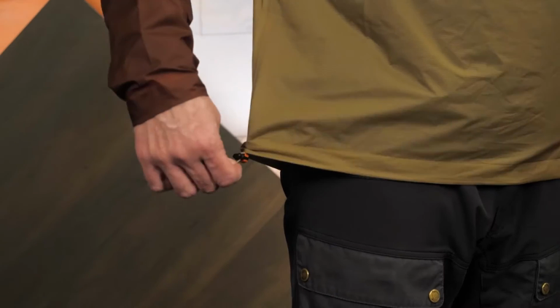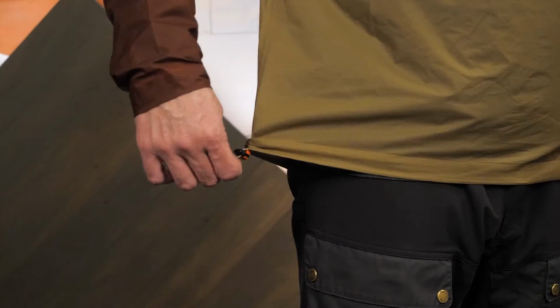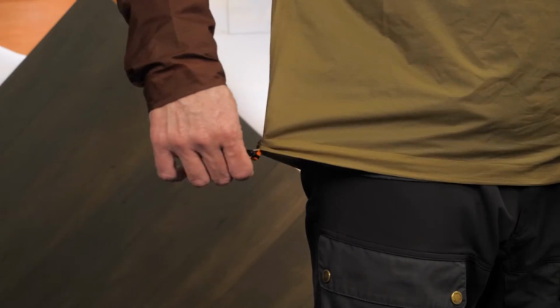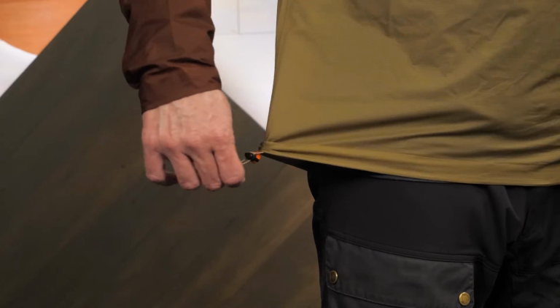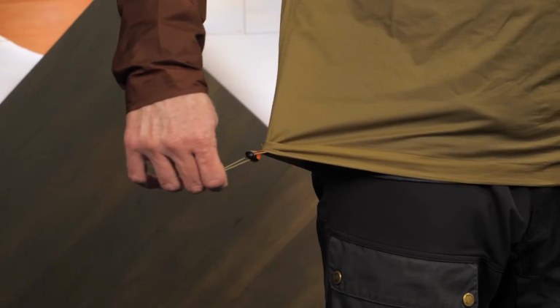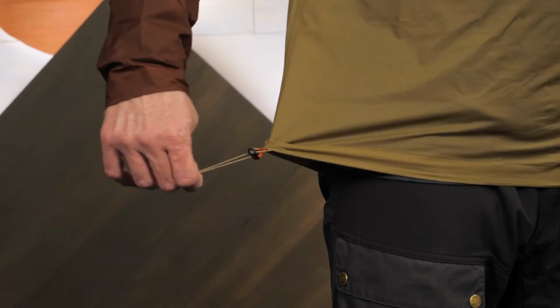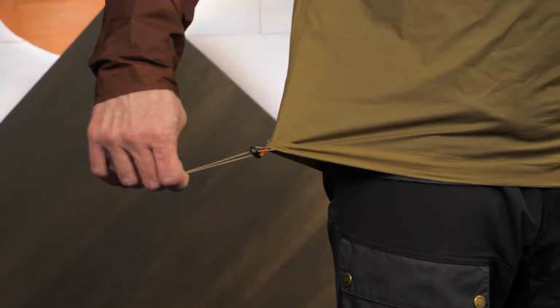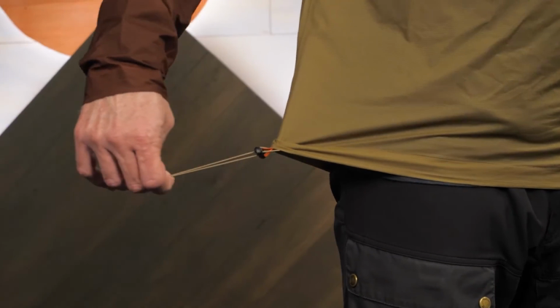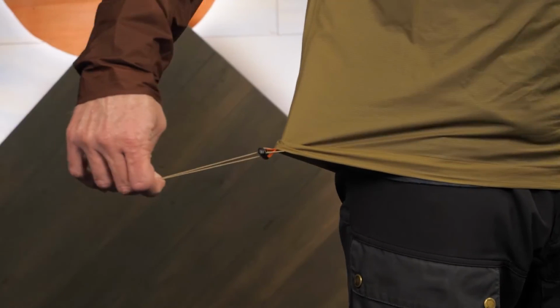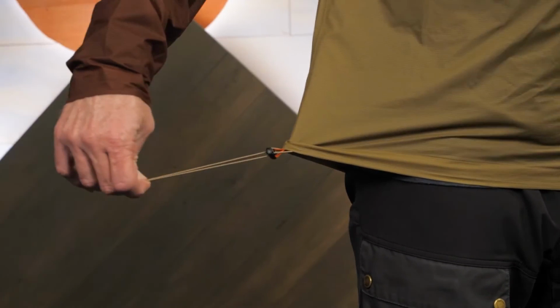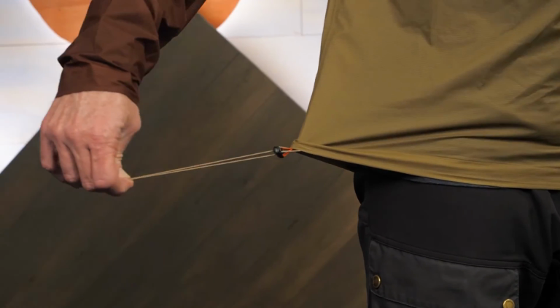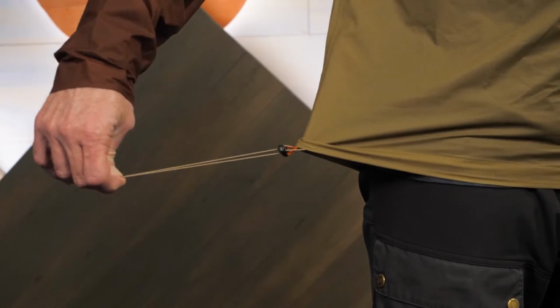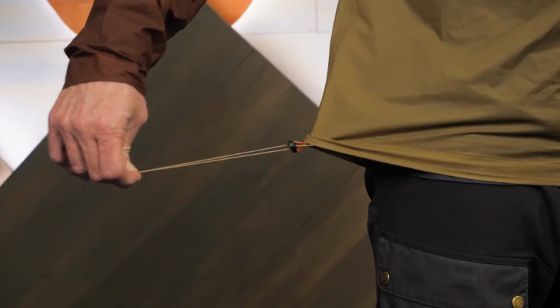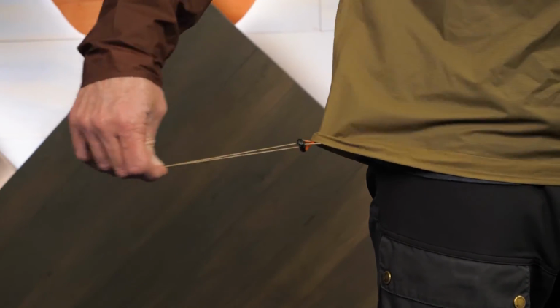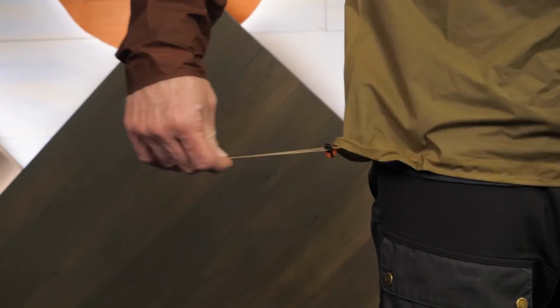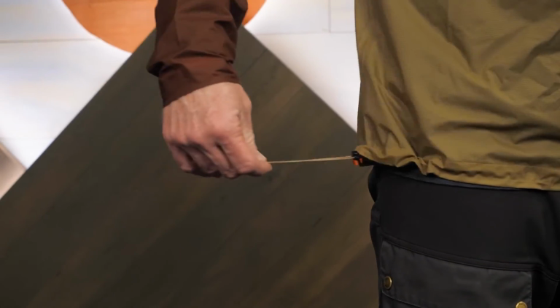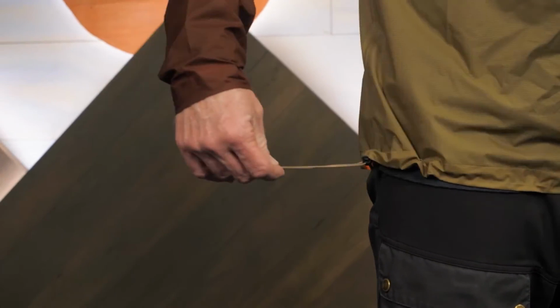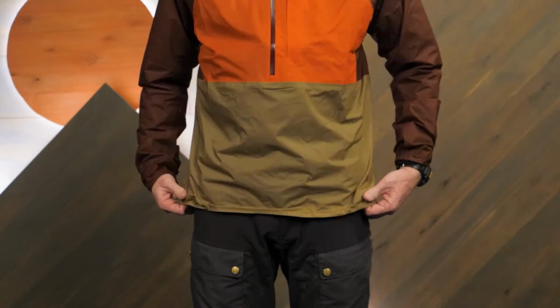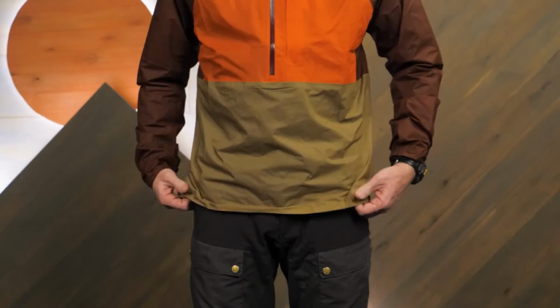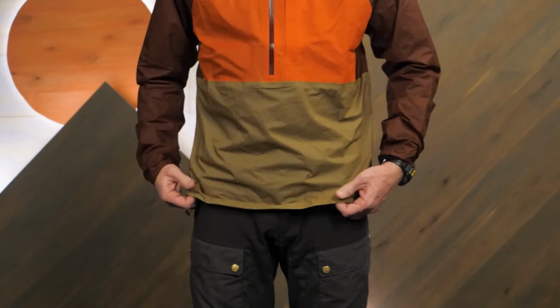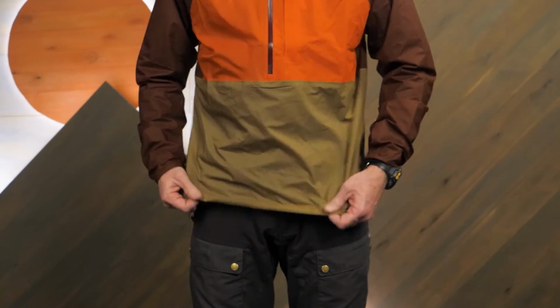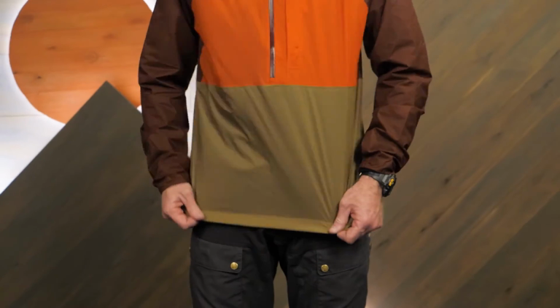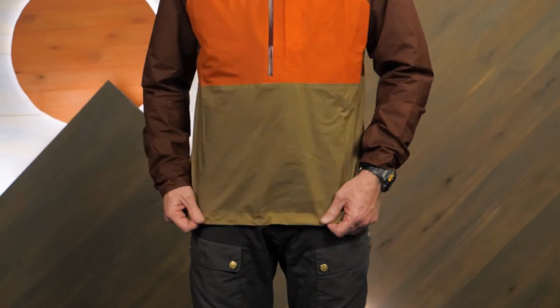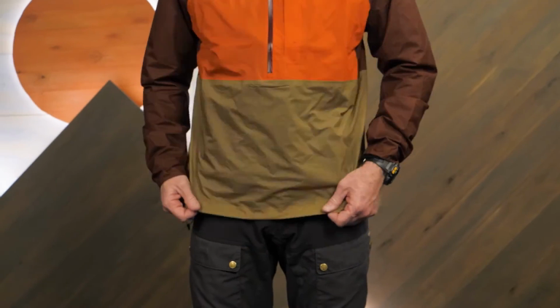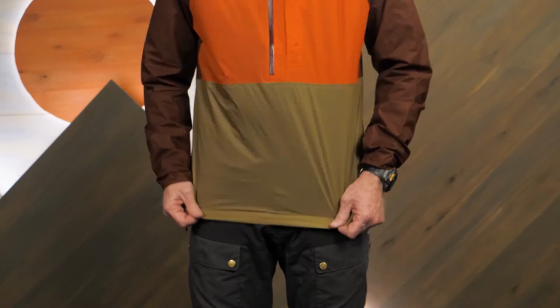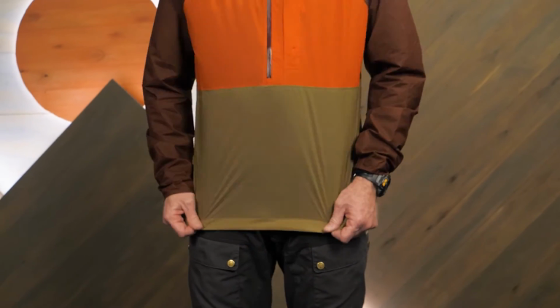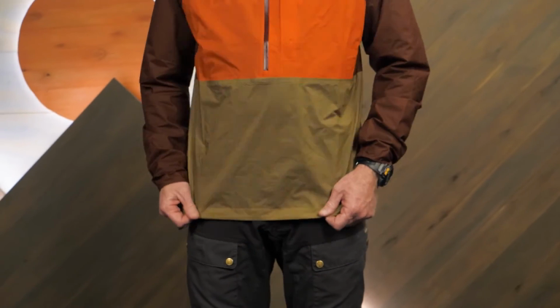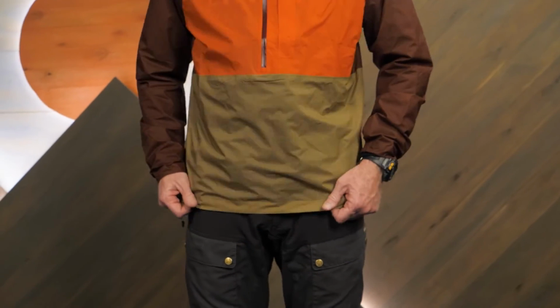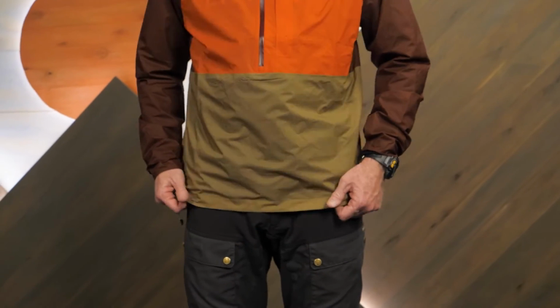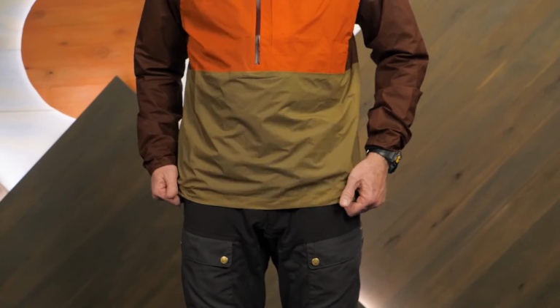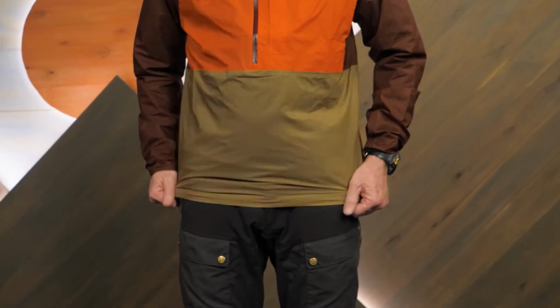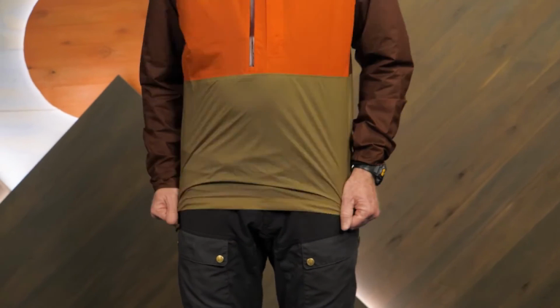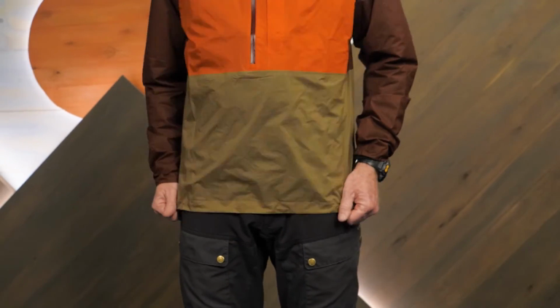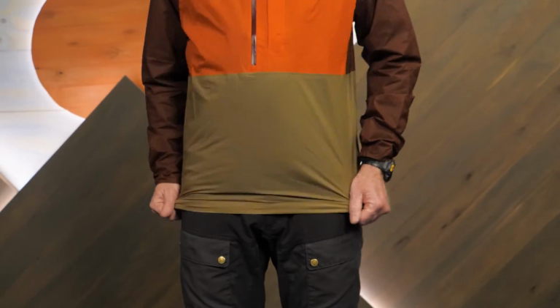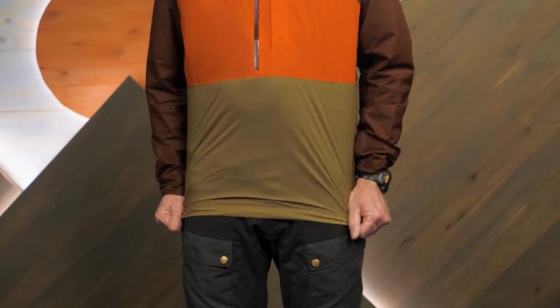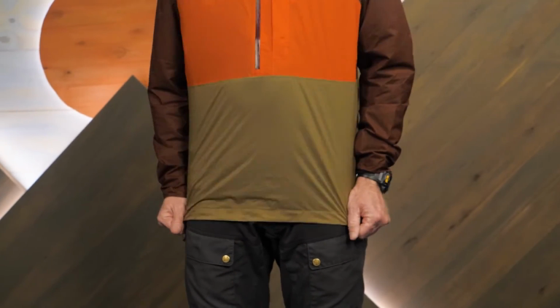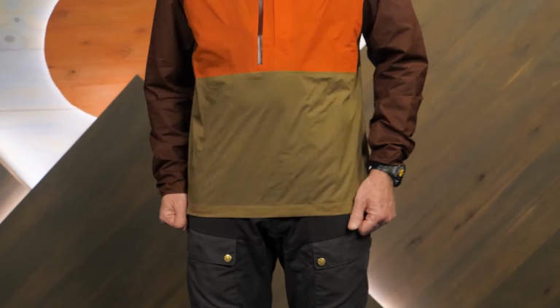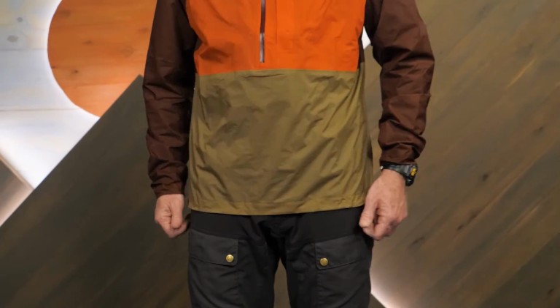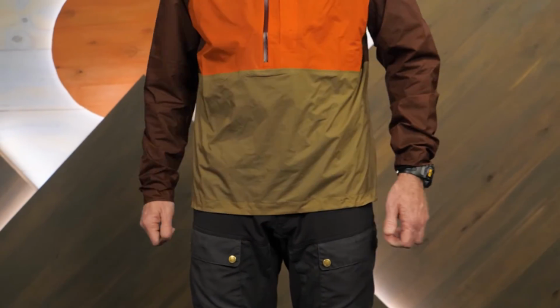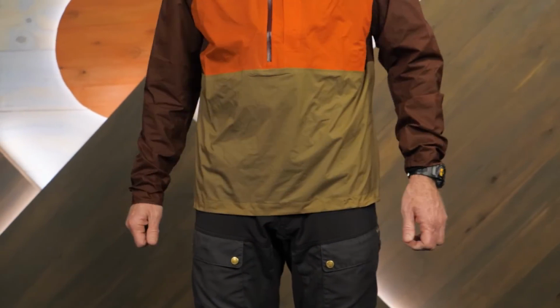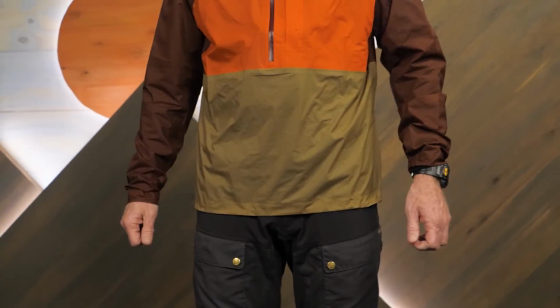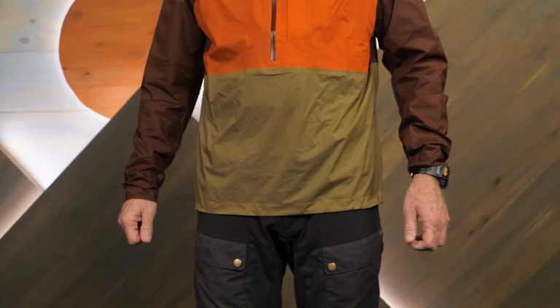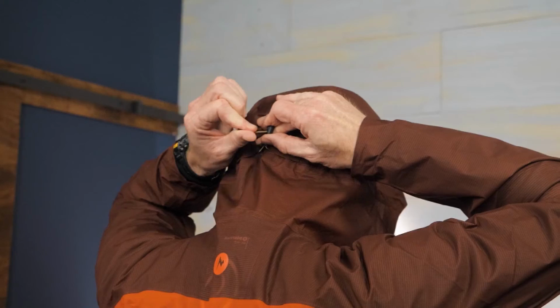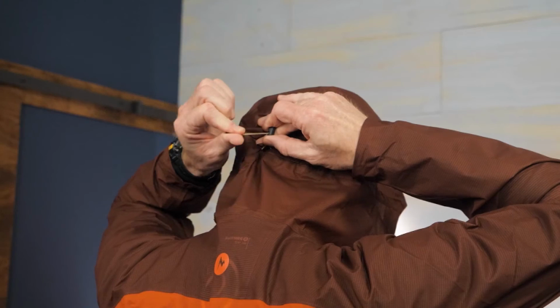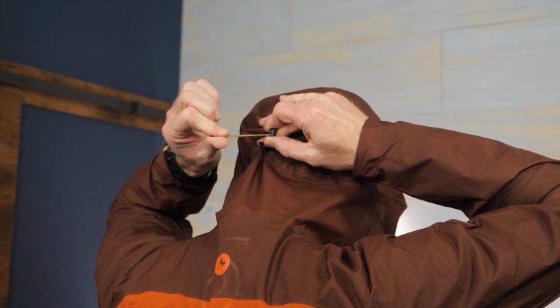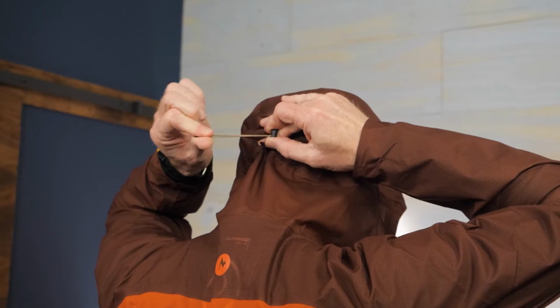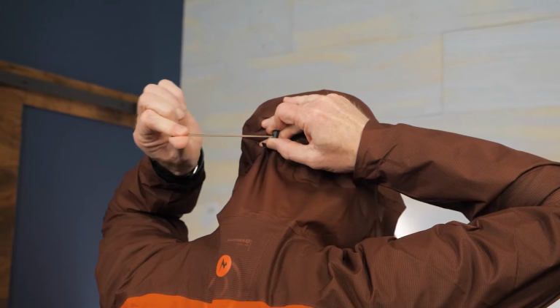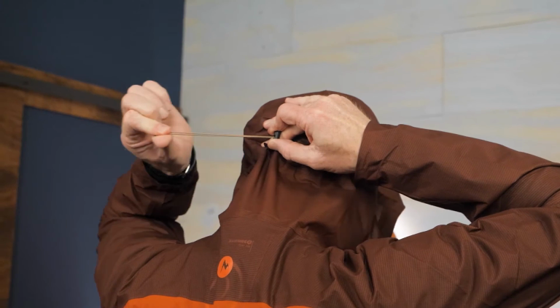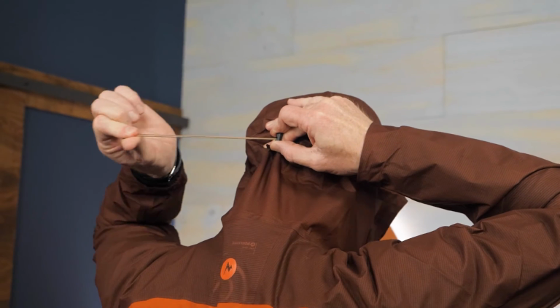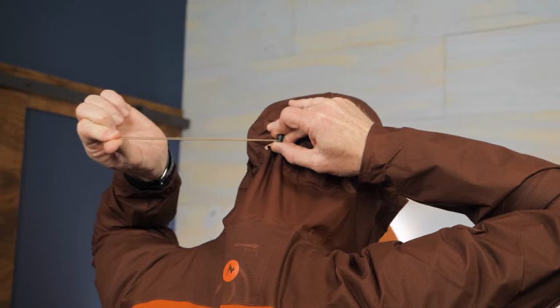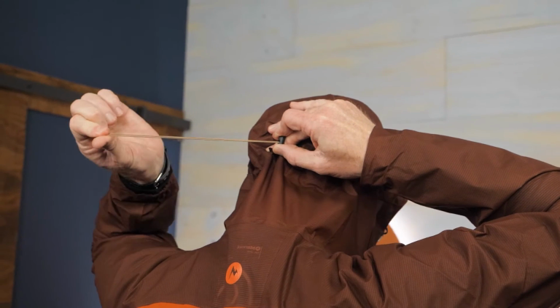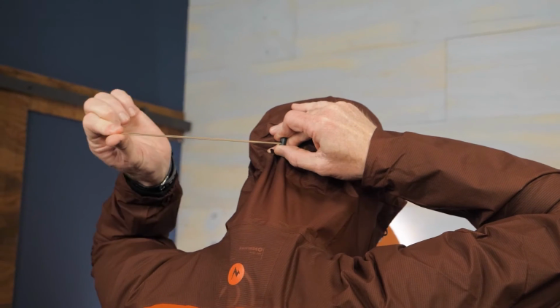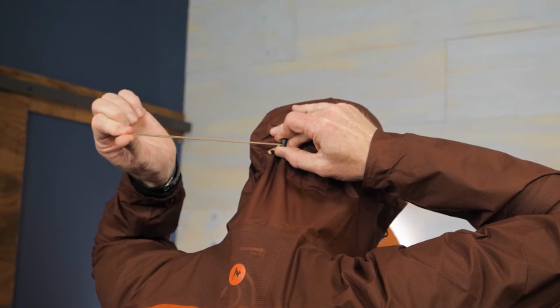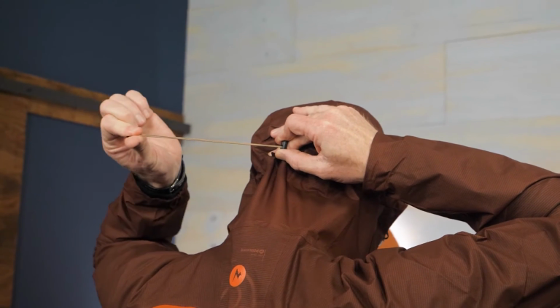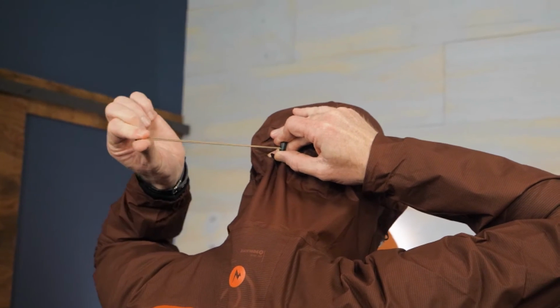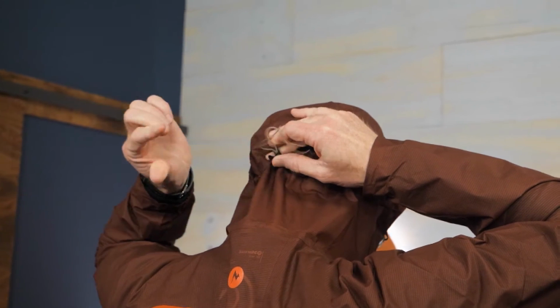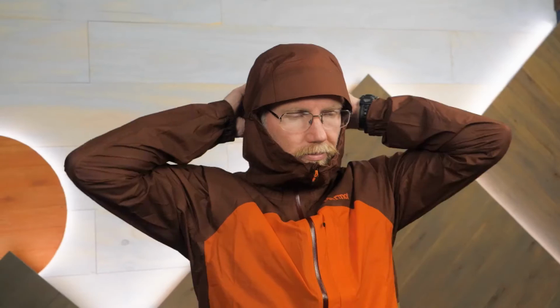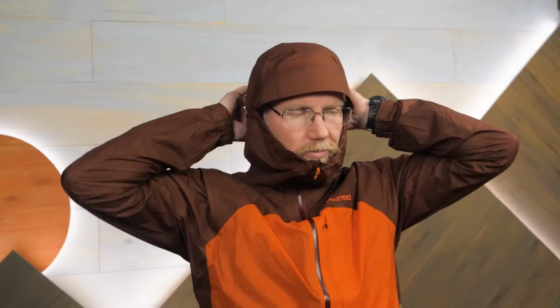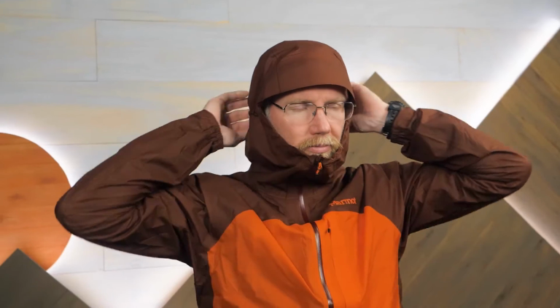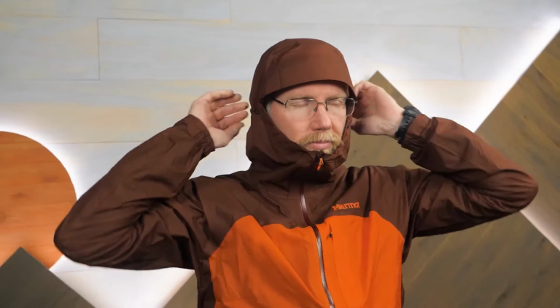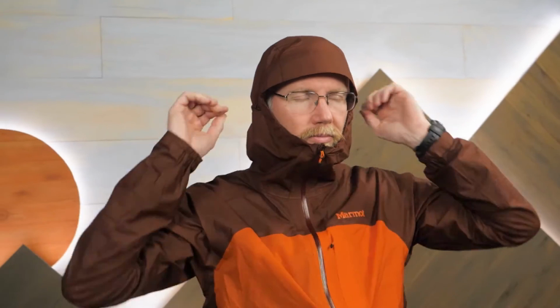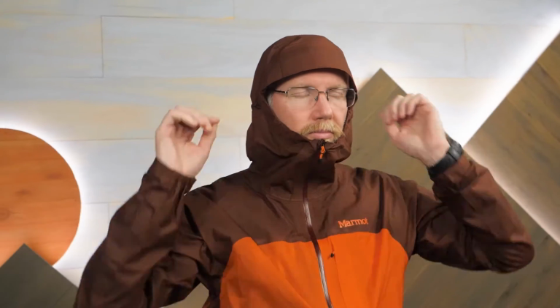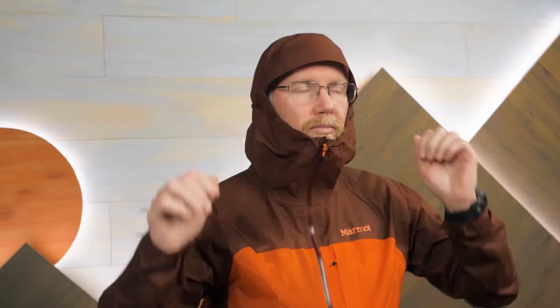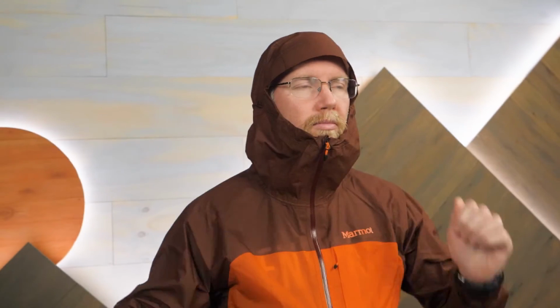The hem can be adjusted with a draw cord if the weather gets windy. The fixed hood is adjustable.